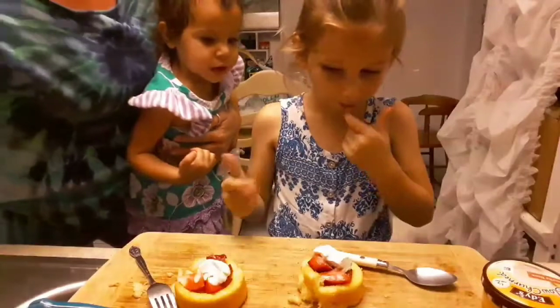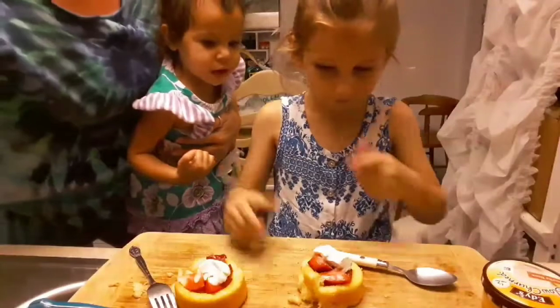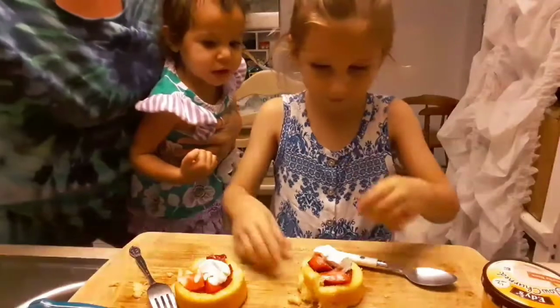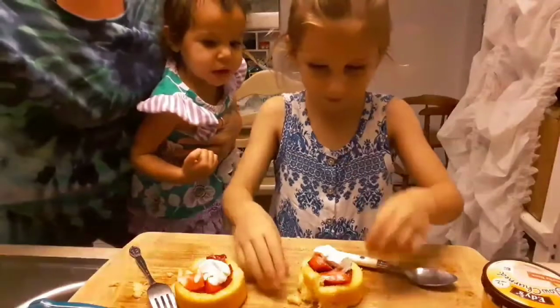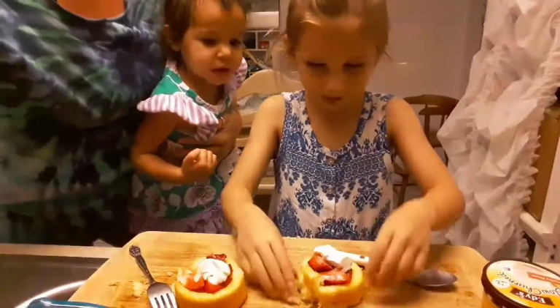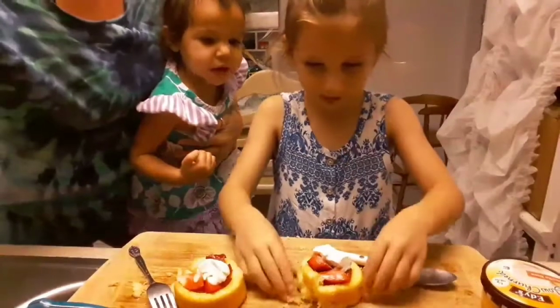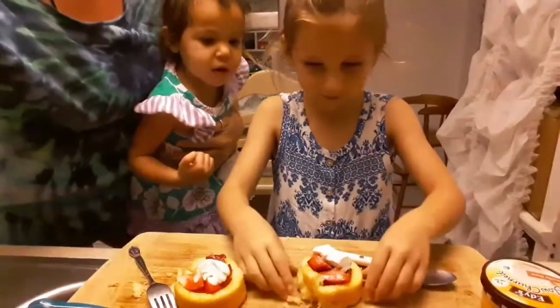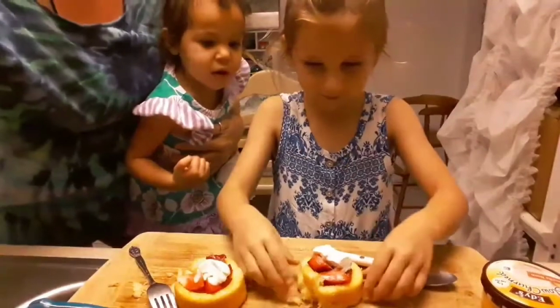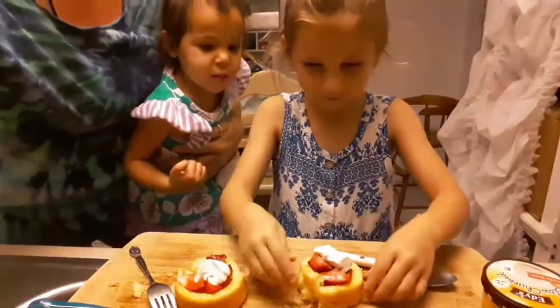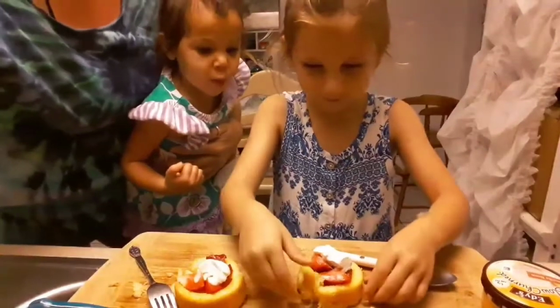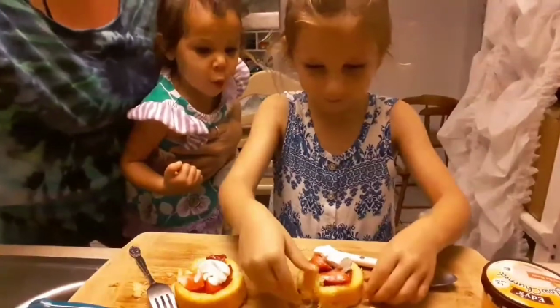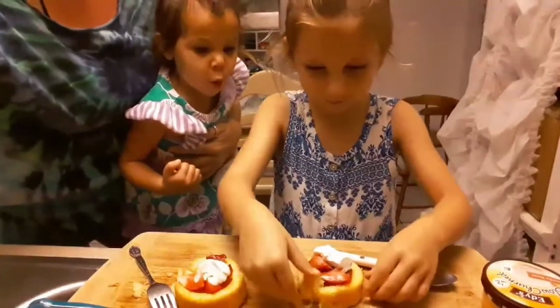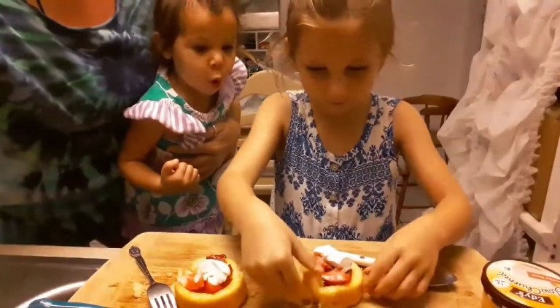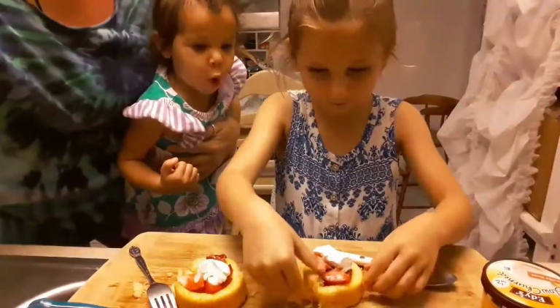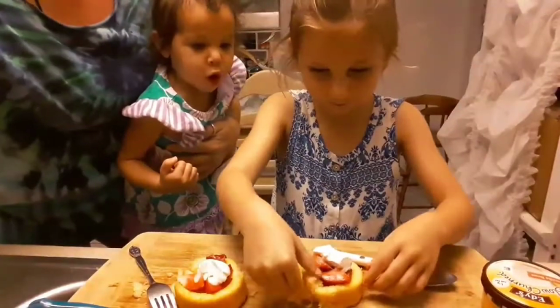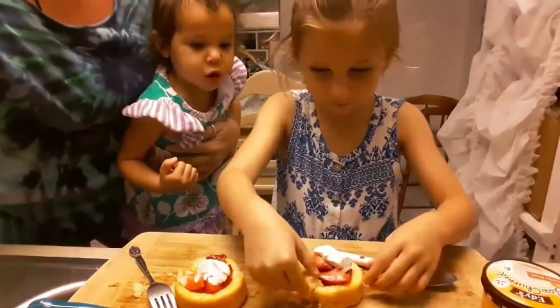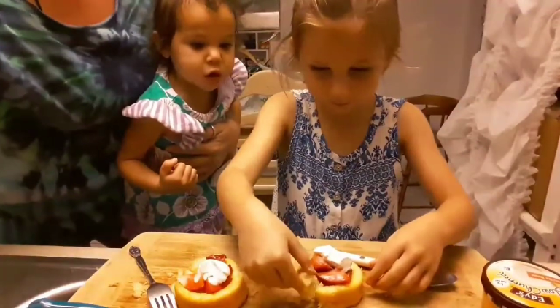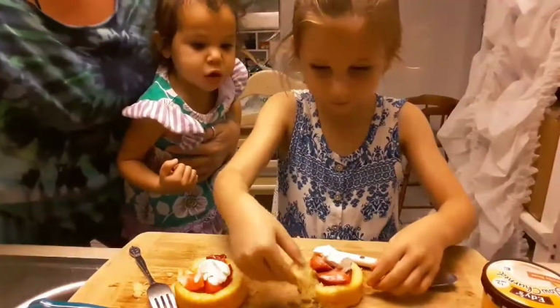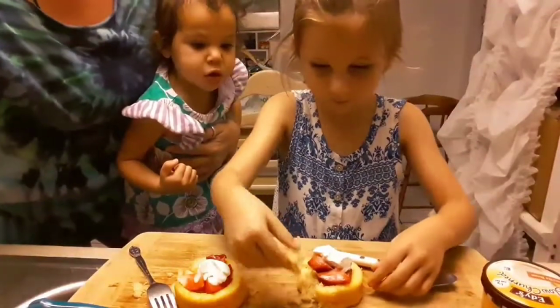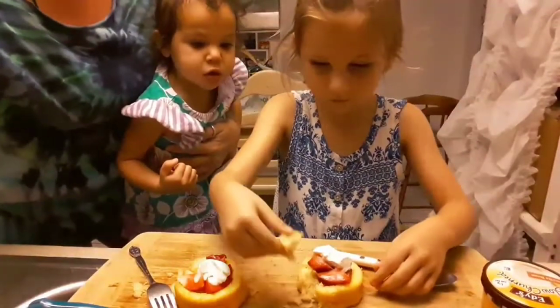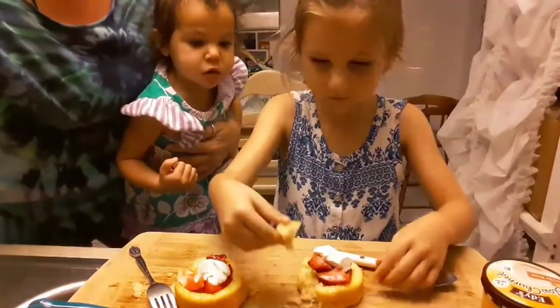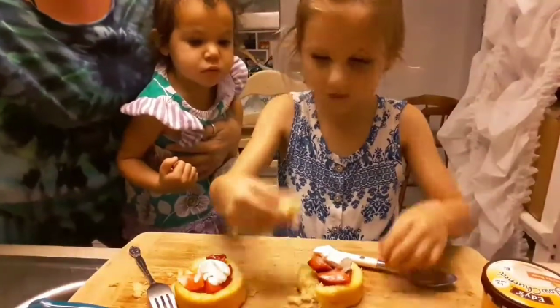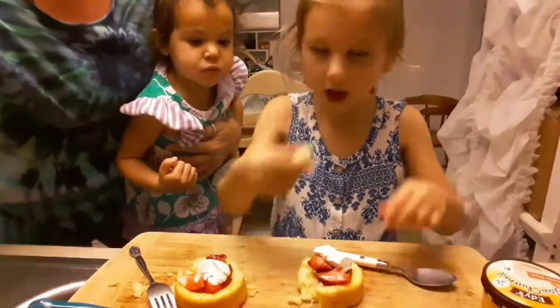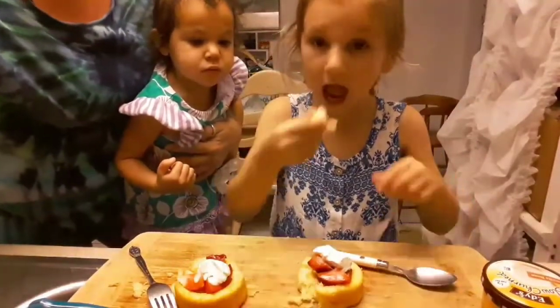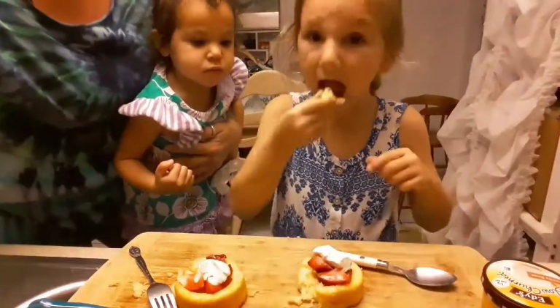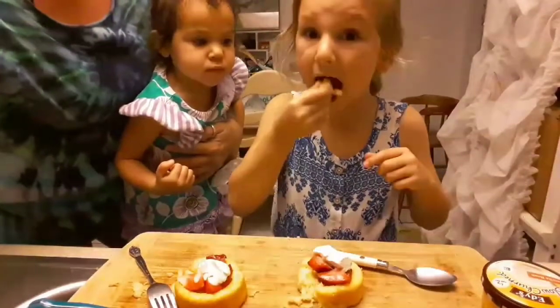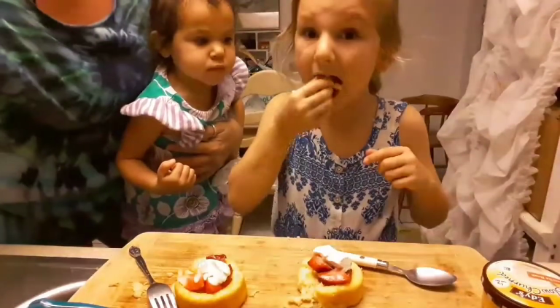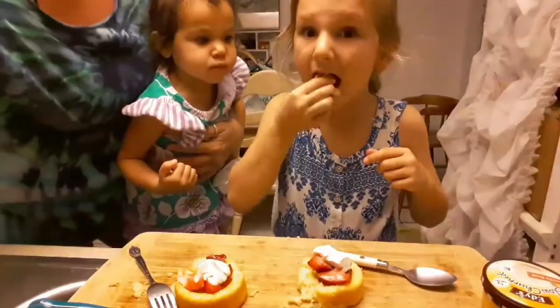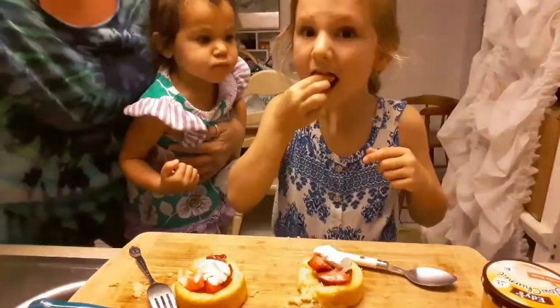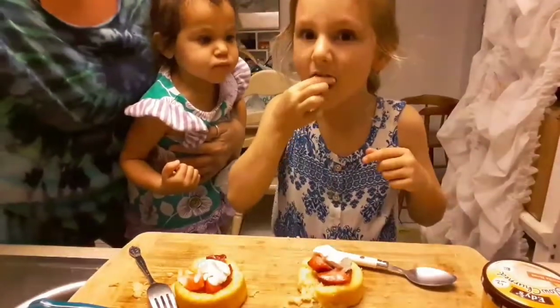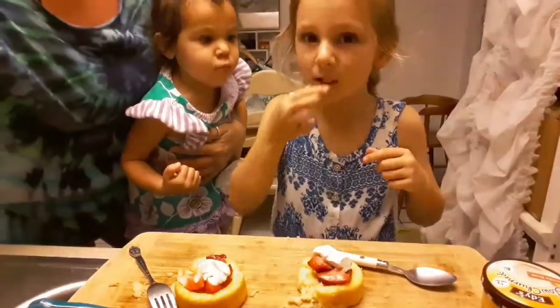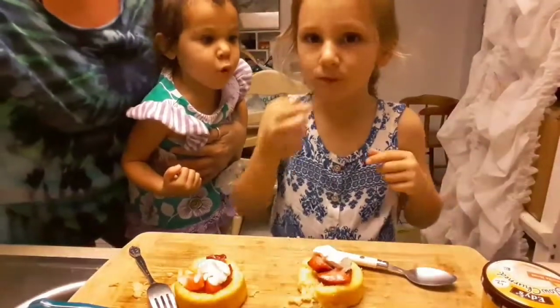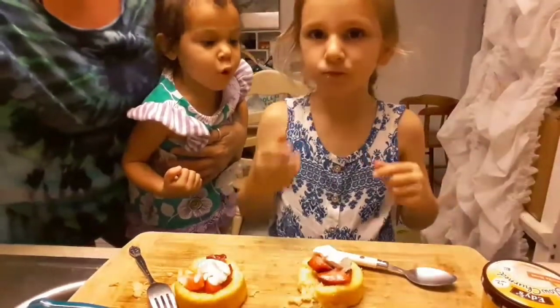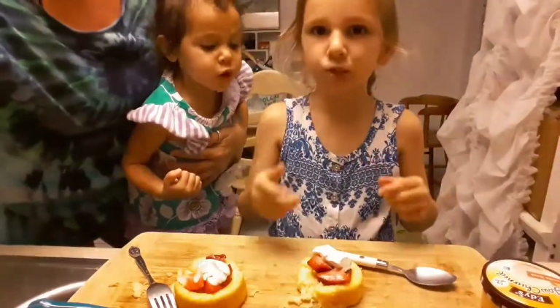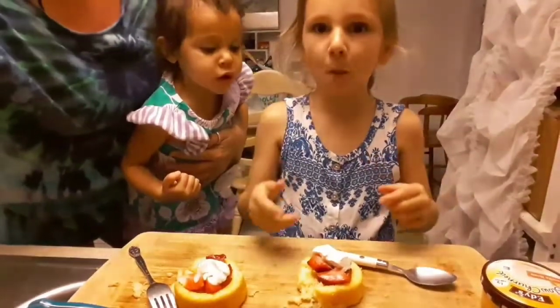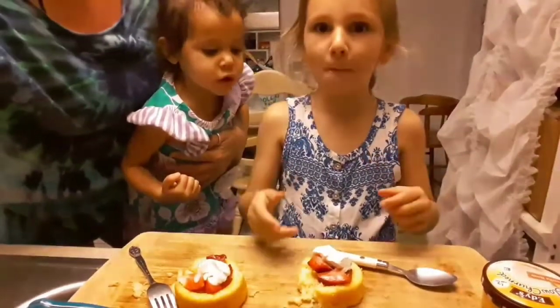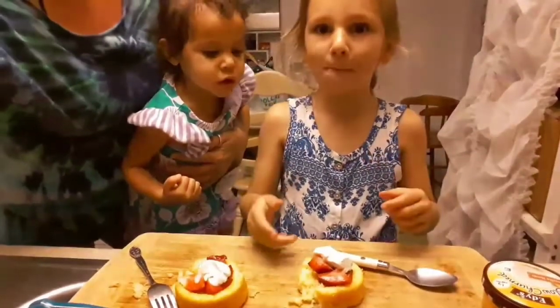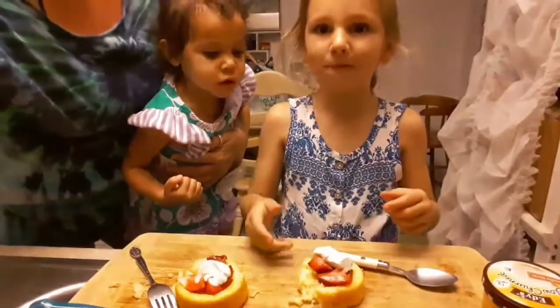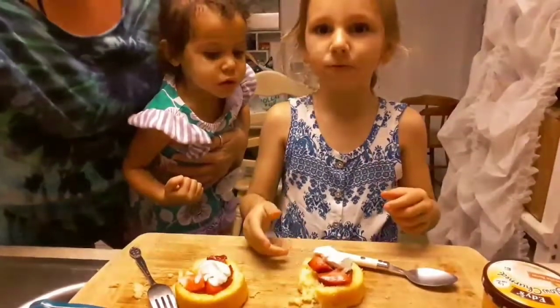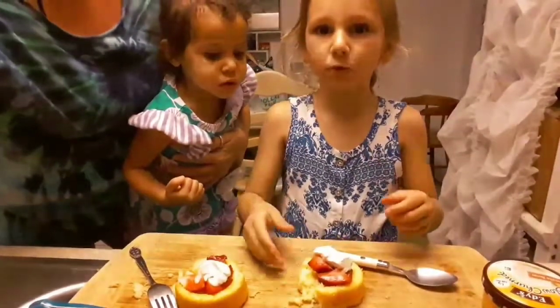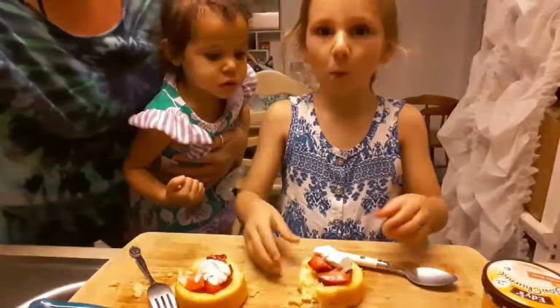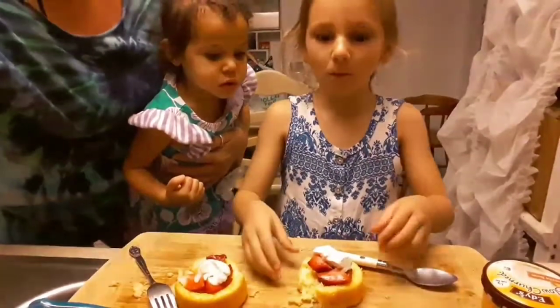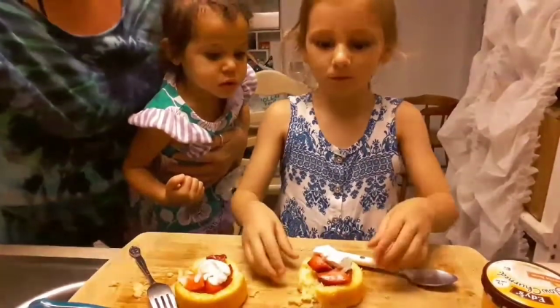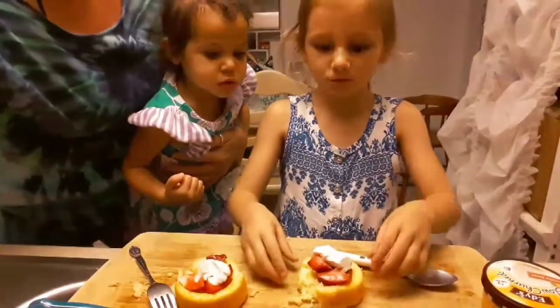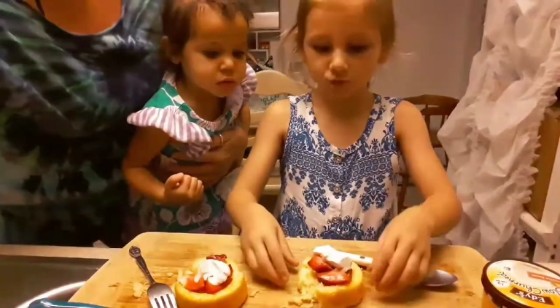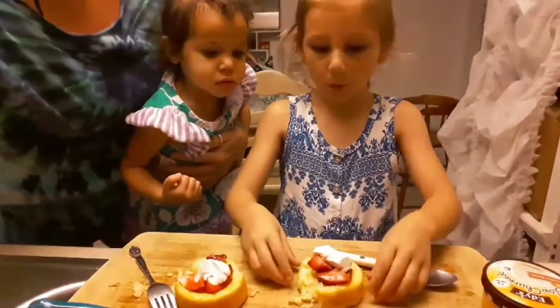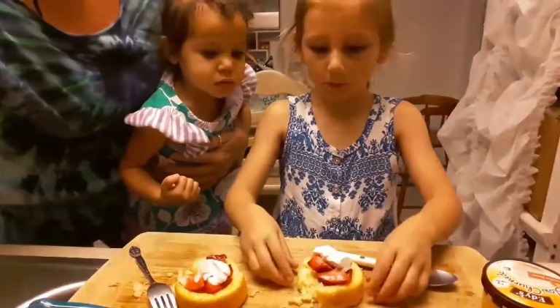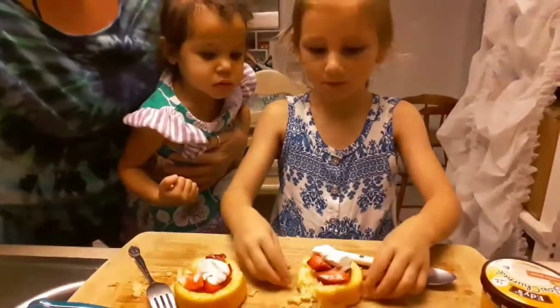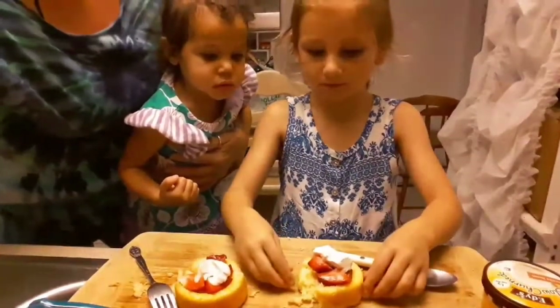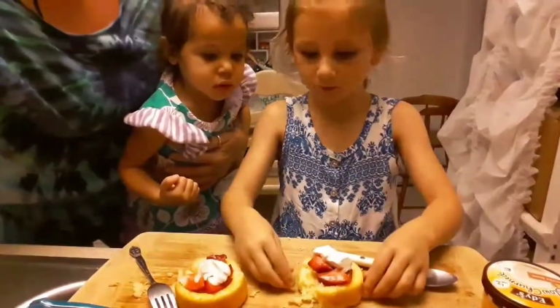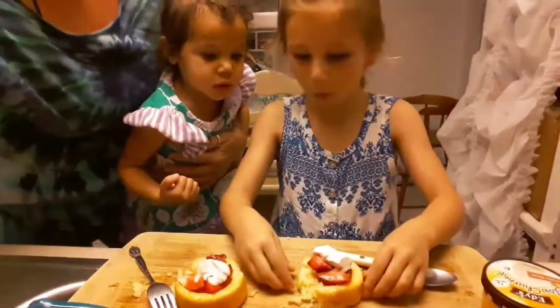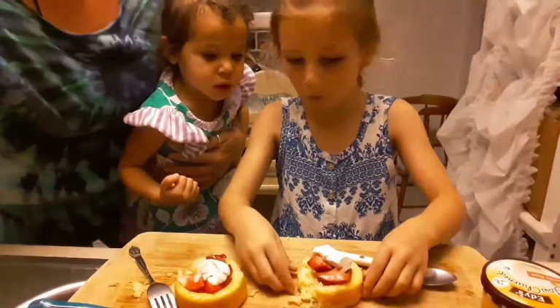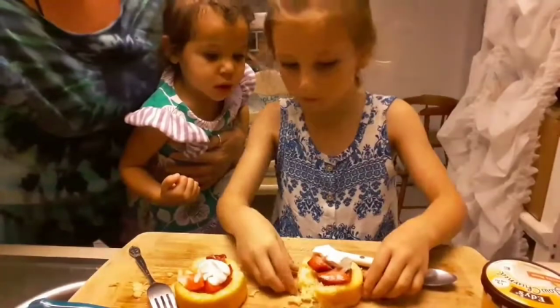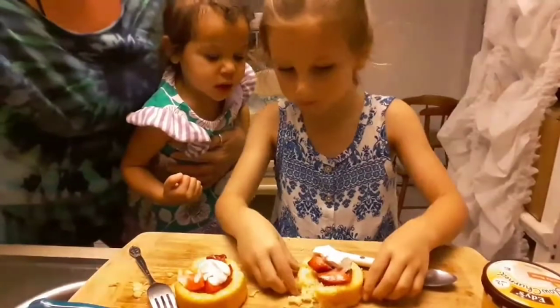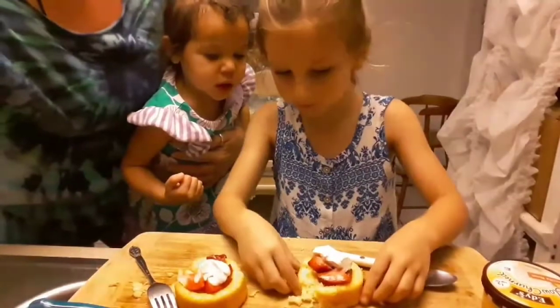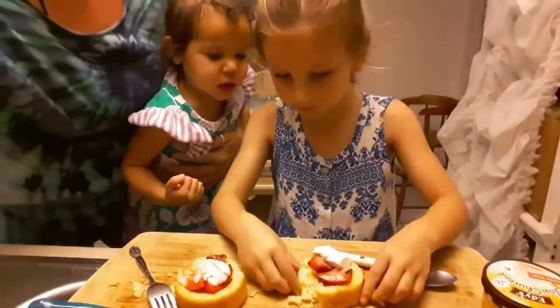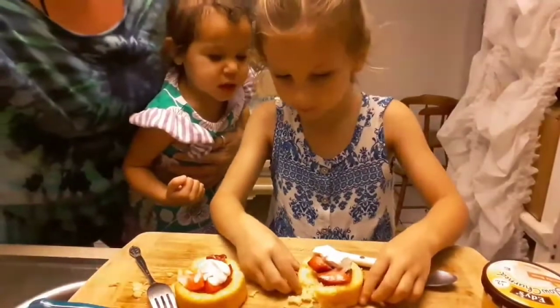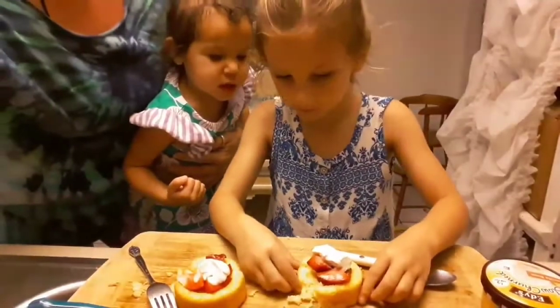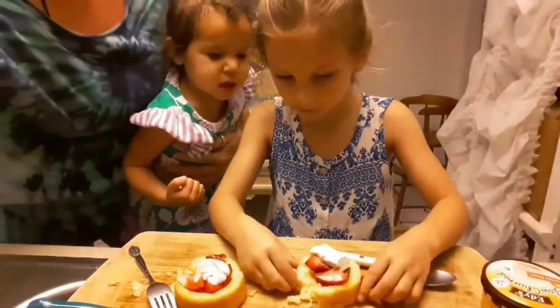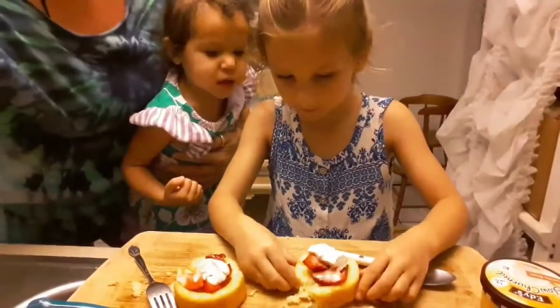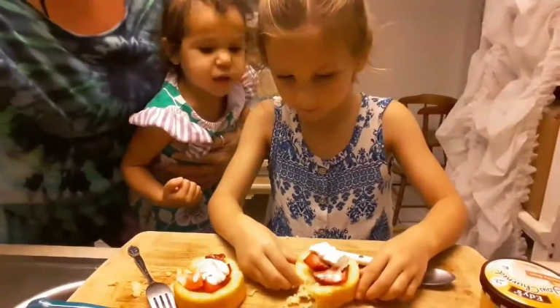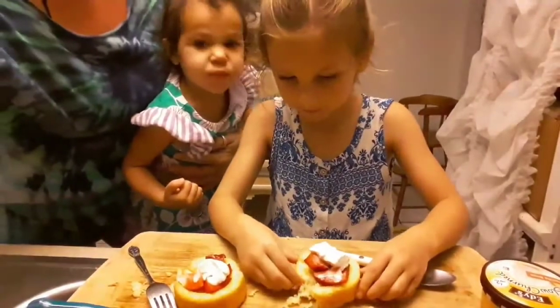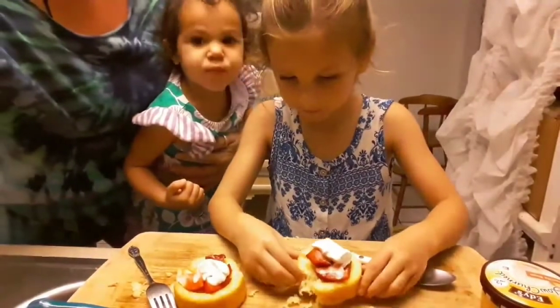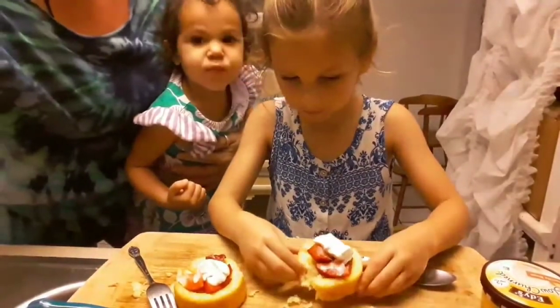Cake? What? Ruby said cake. What? No — cake! Cake? Yay!